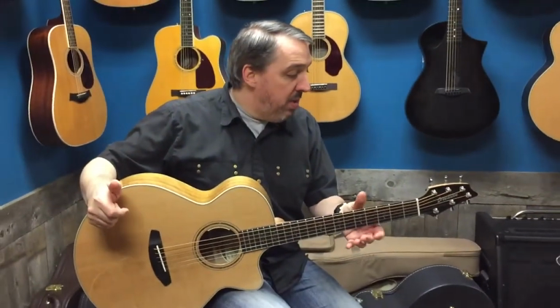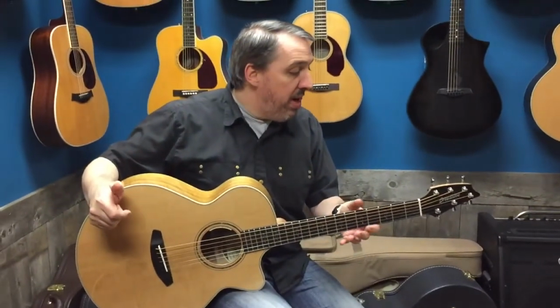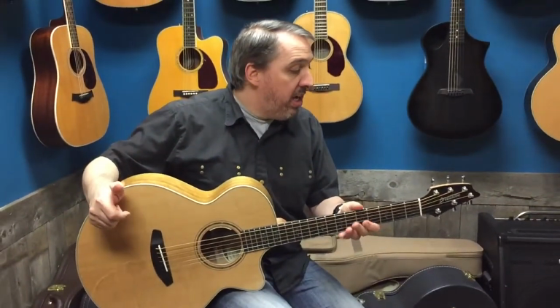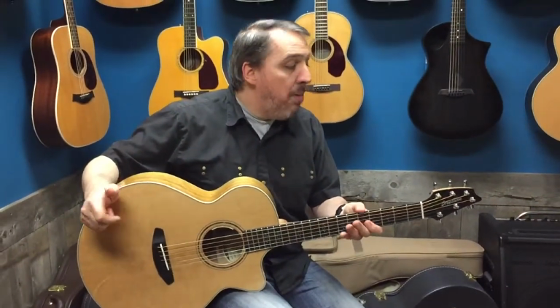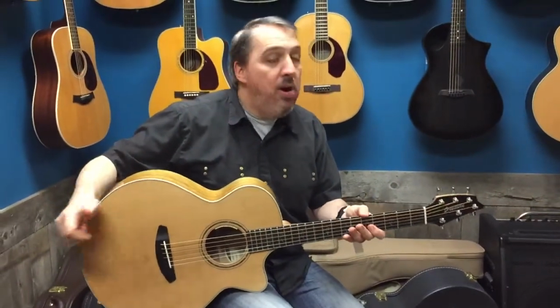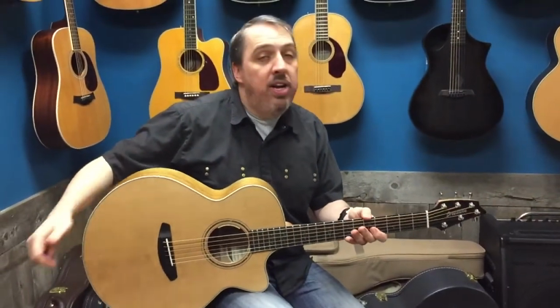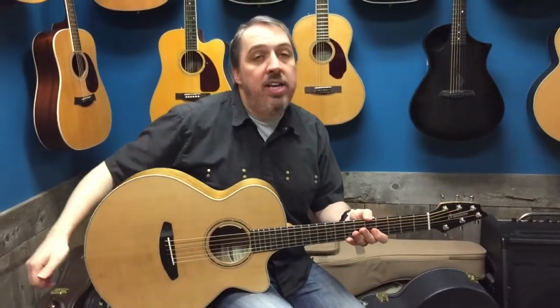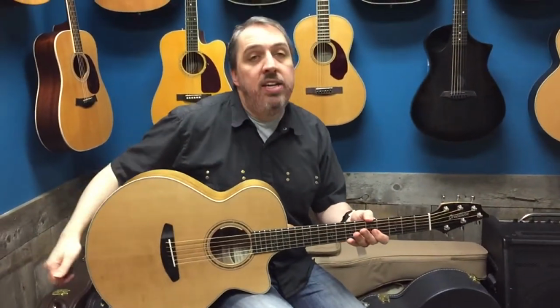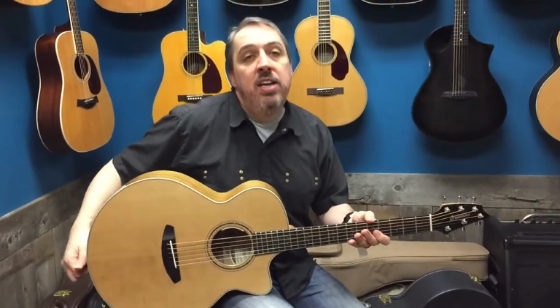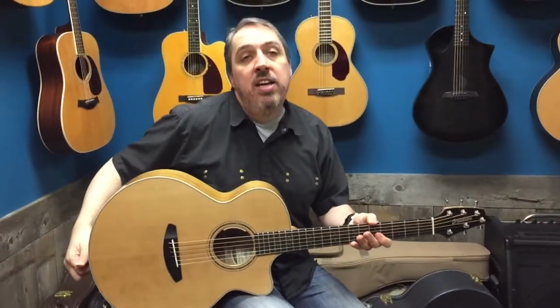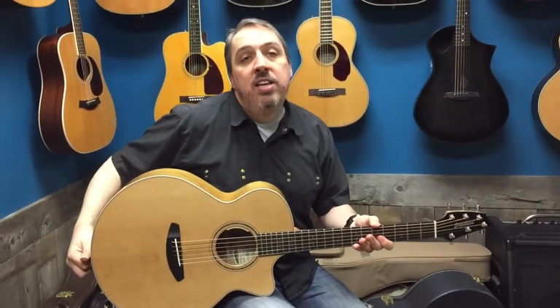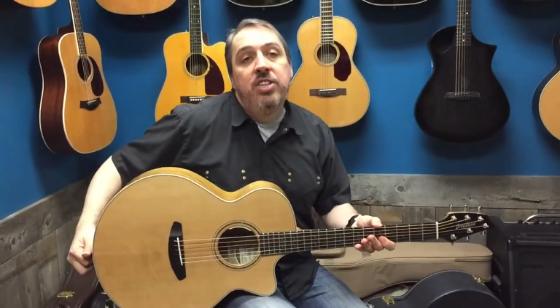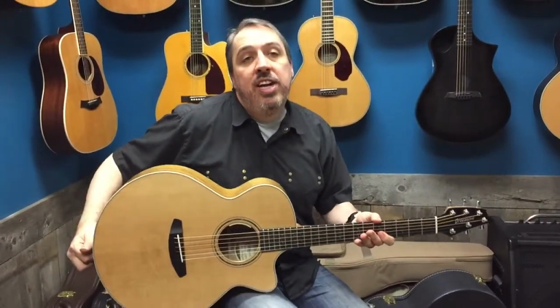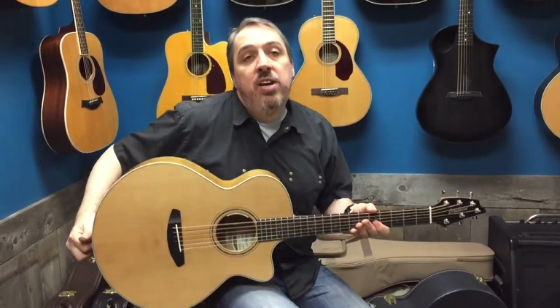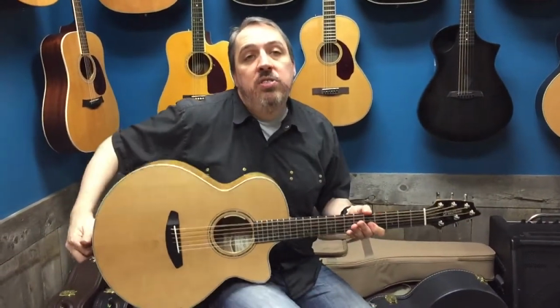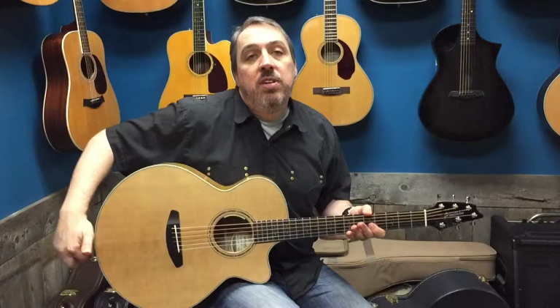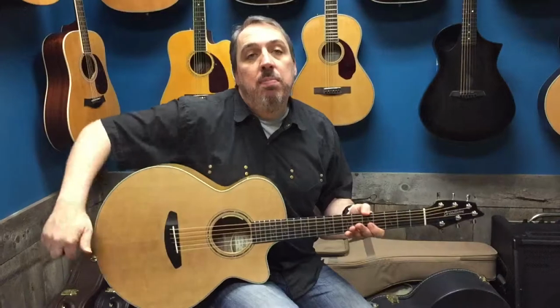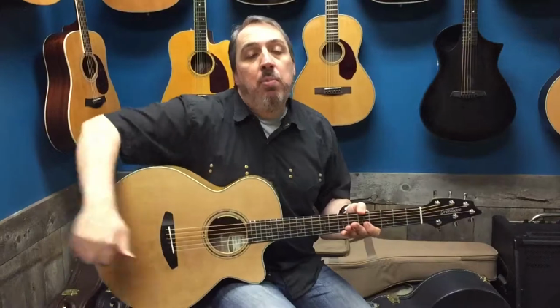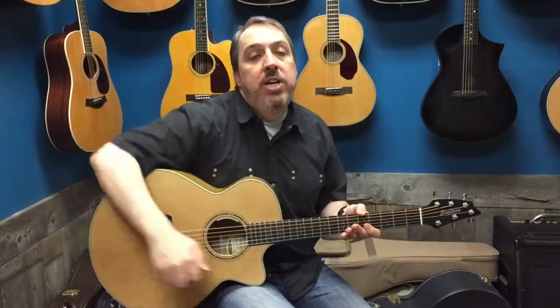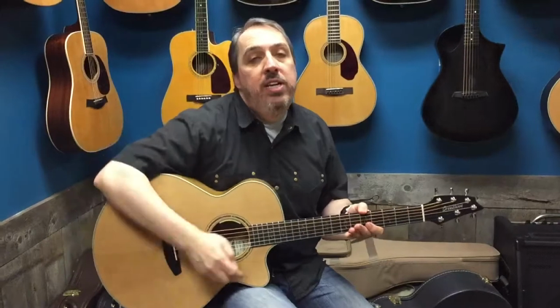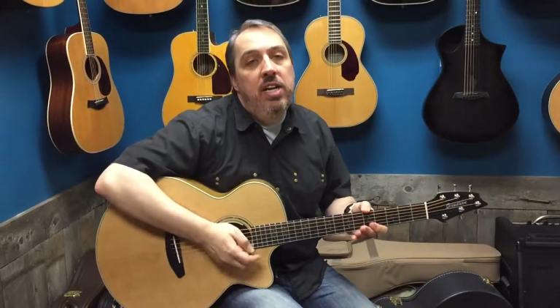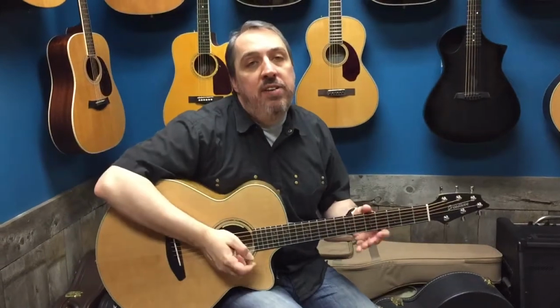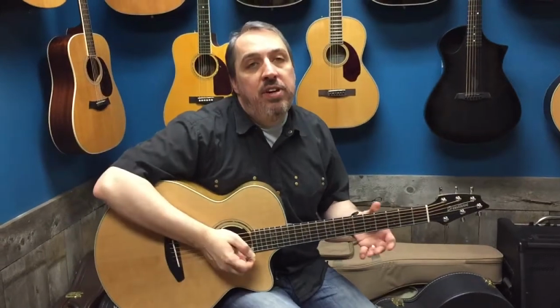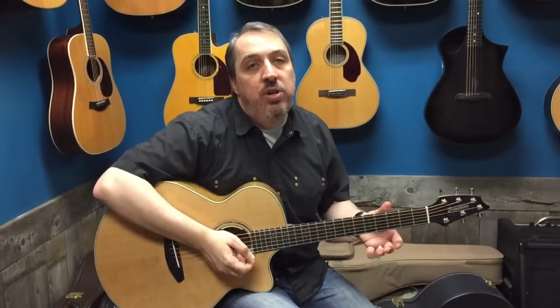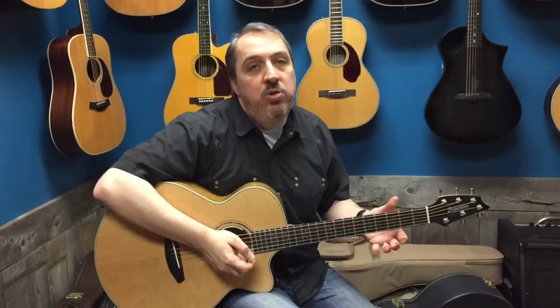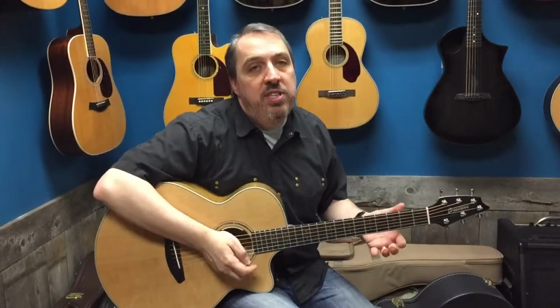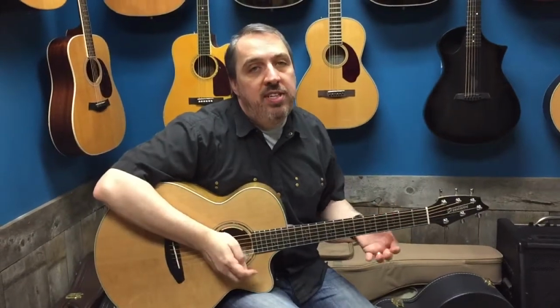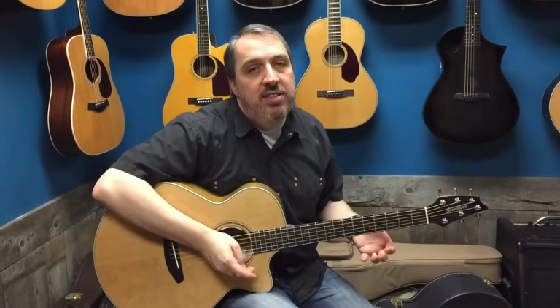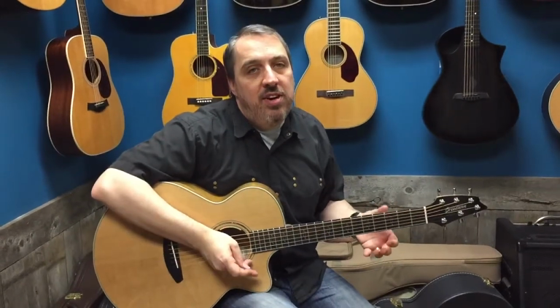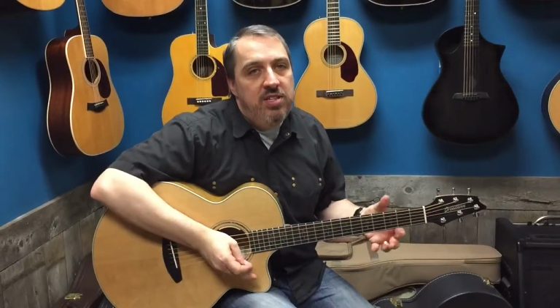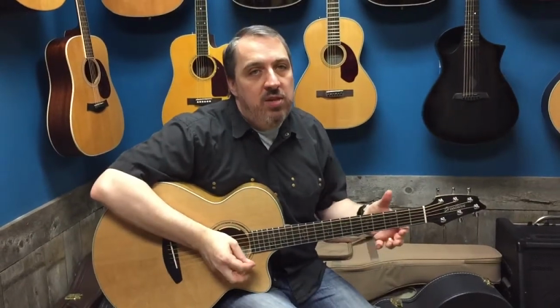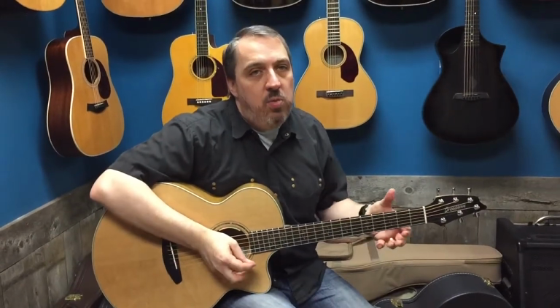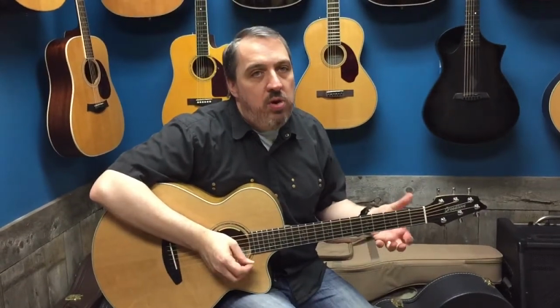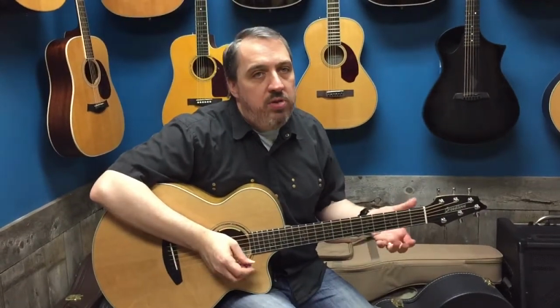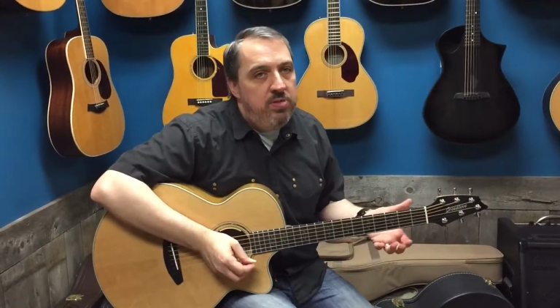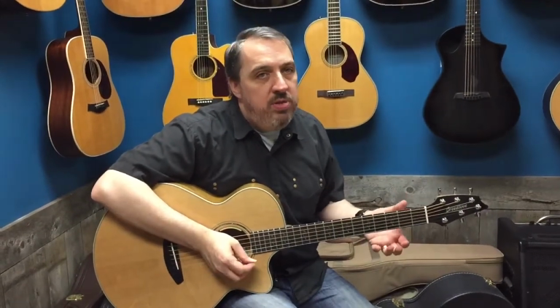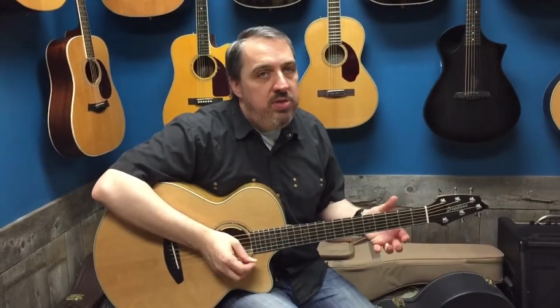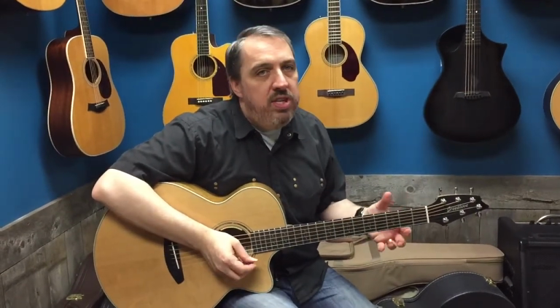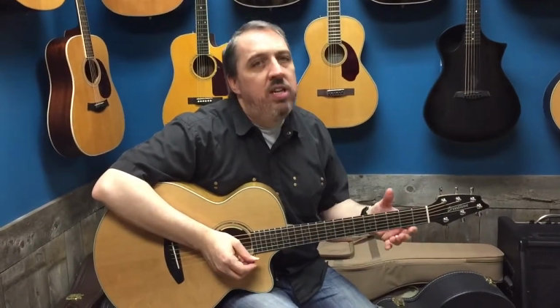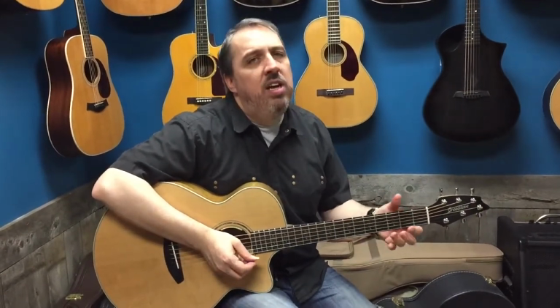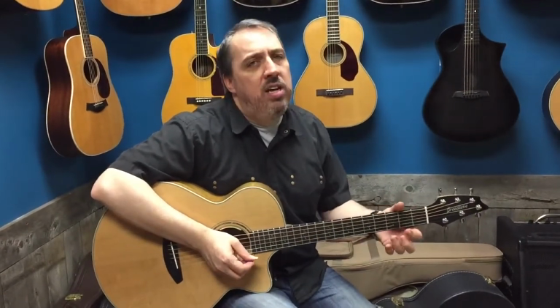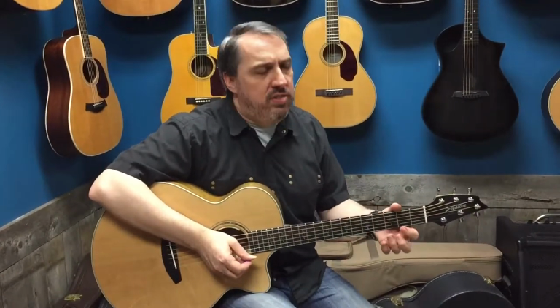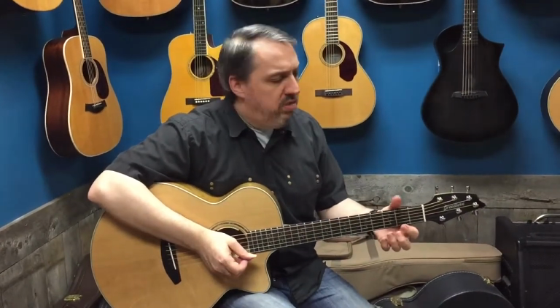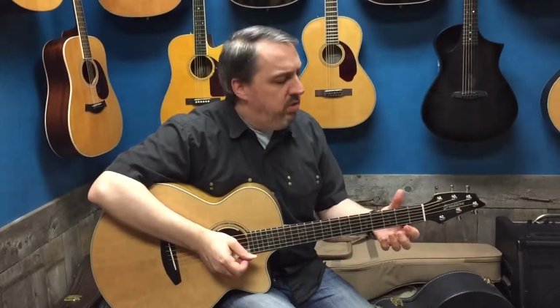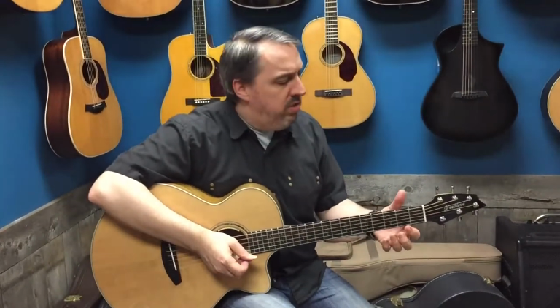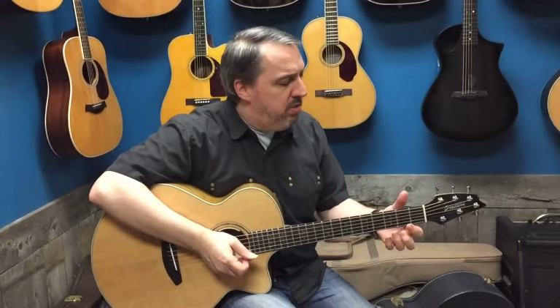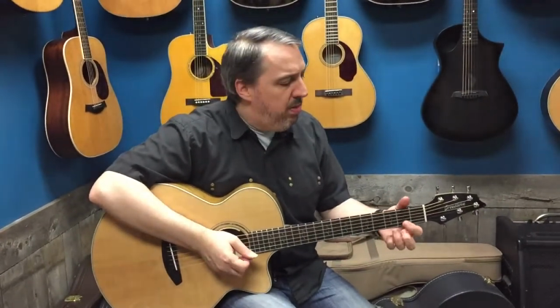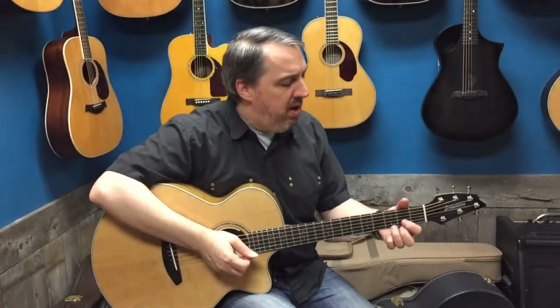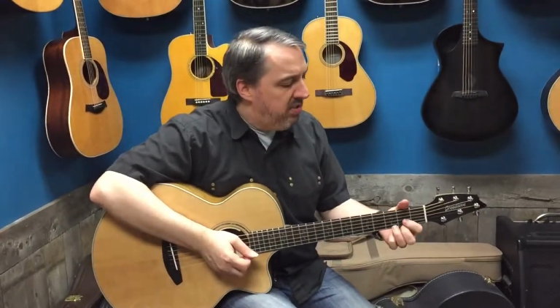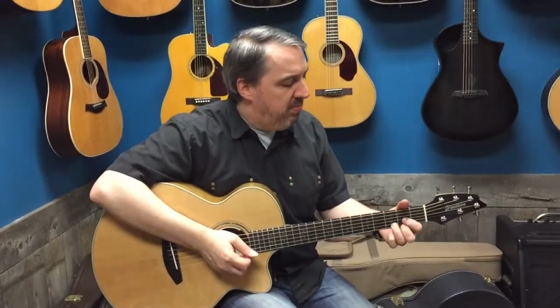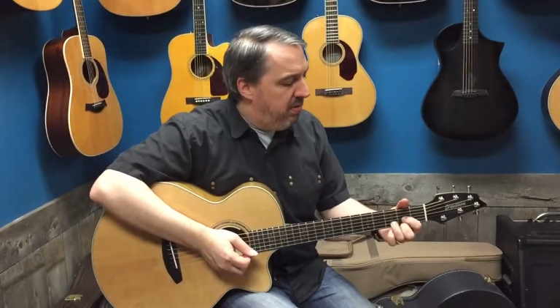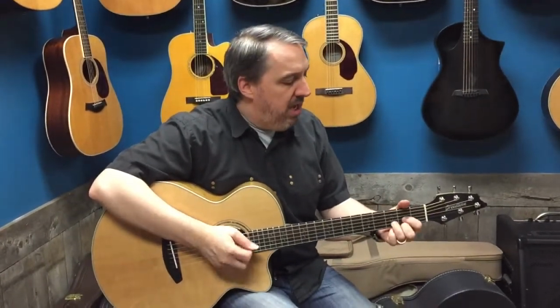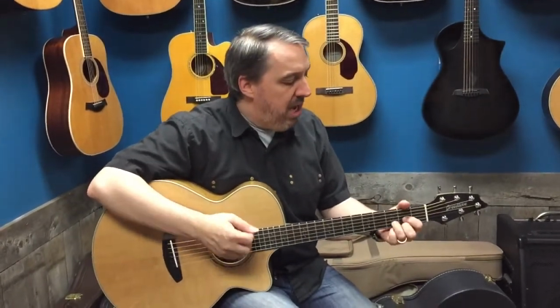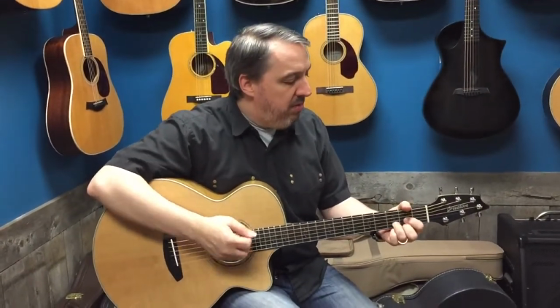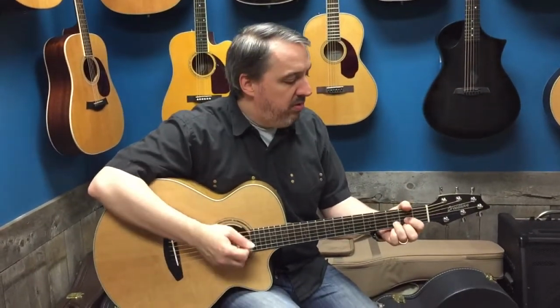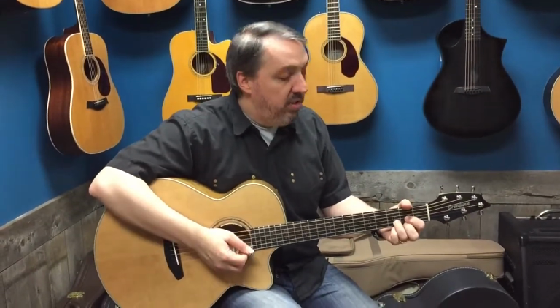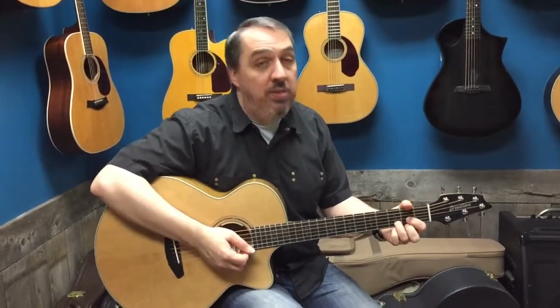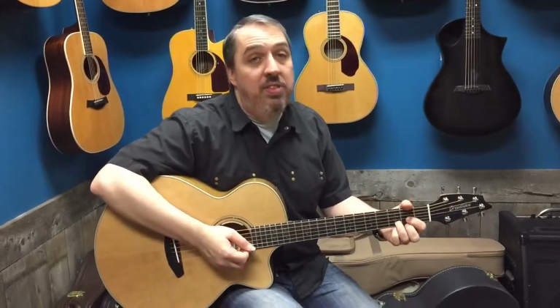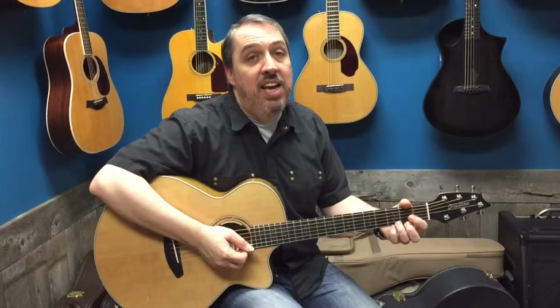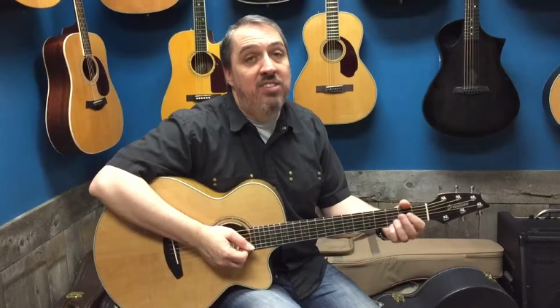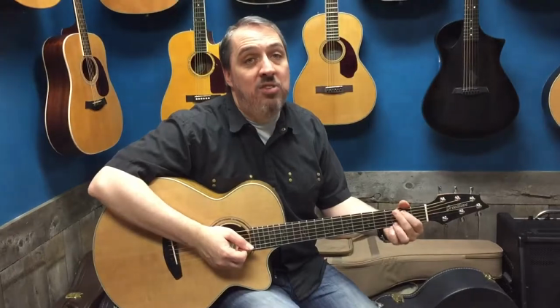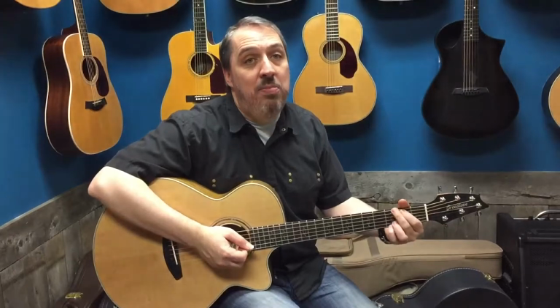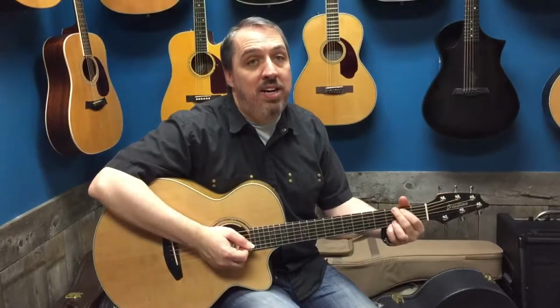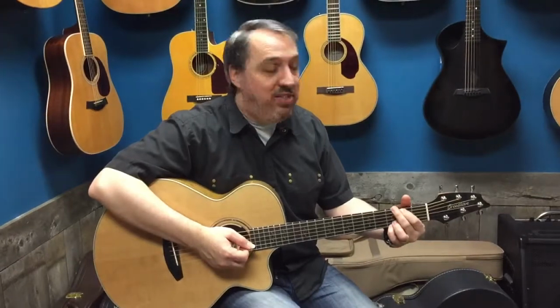Anyway, come on in and check out some Breedlove acoustic guitars at Walters Music as soon as you're possibly able to. Thanks so much.